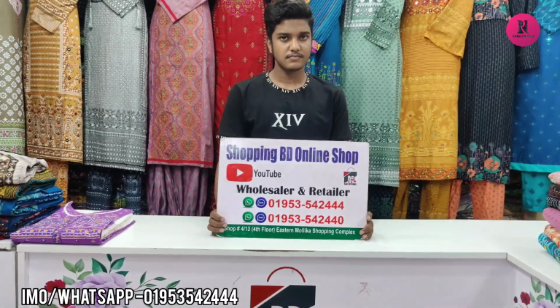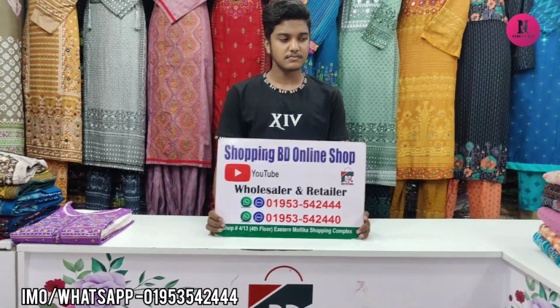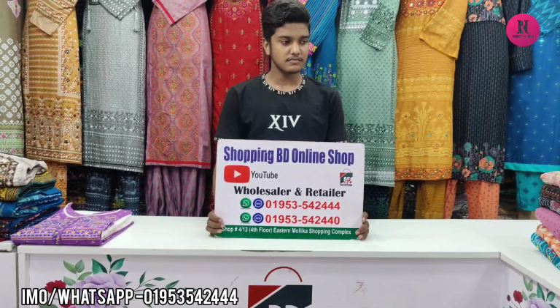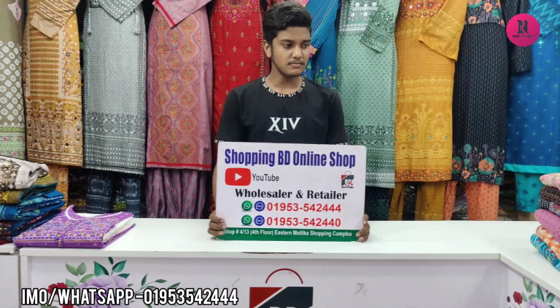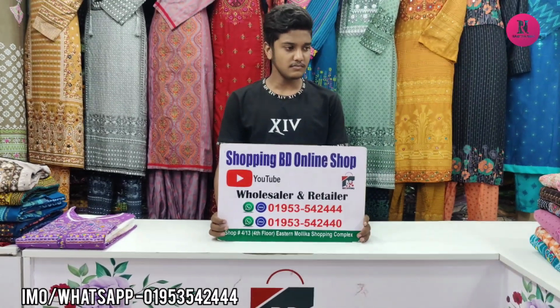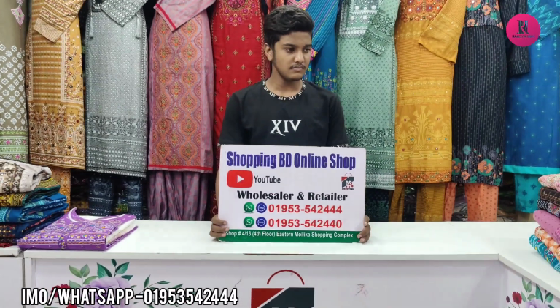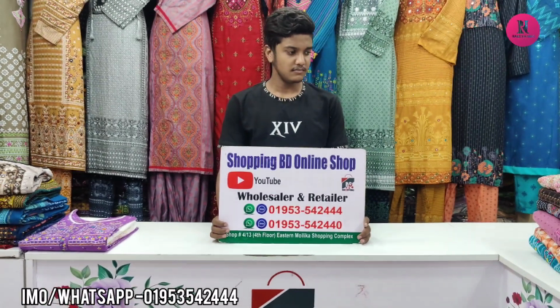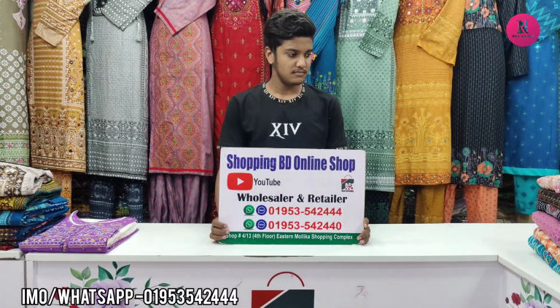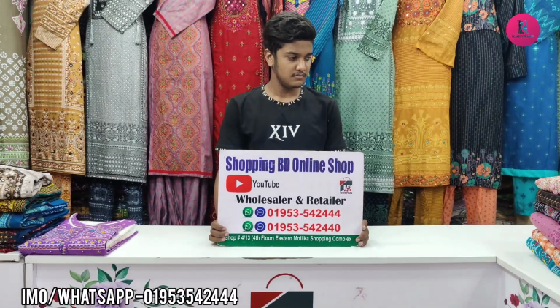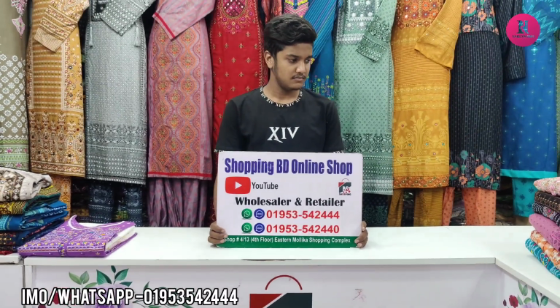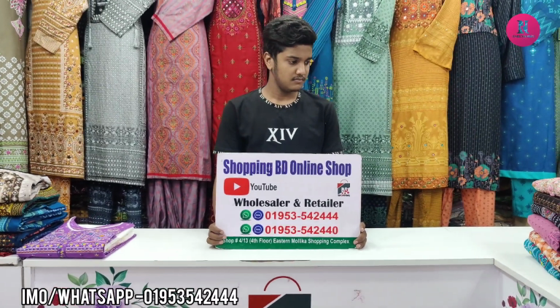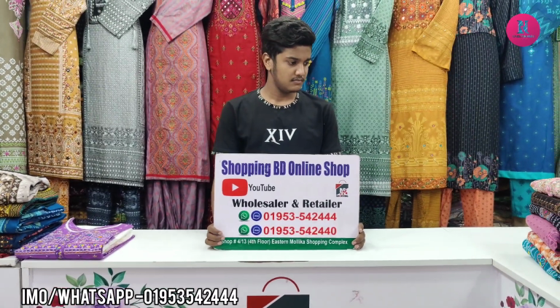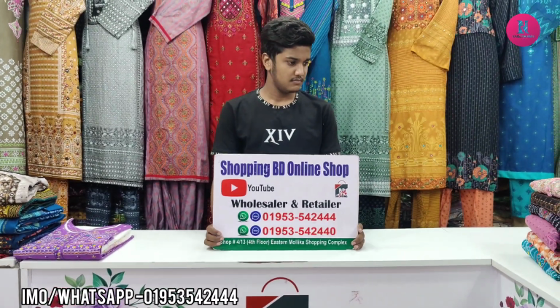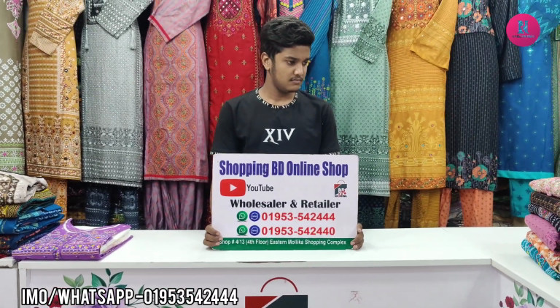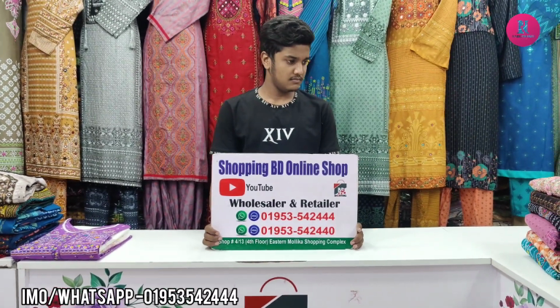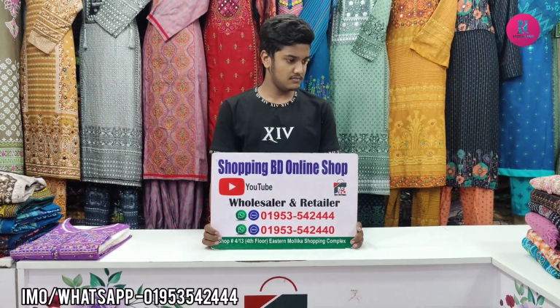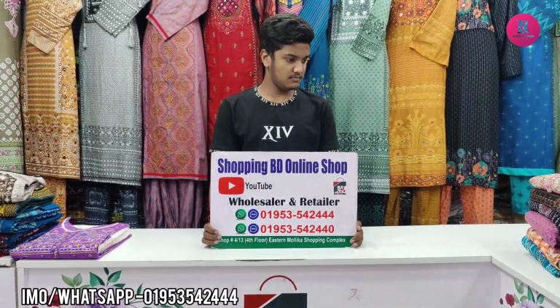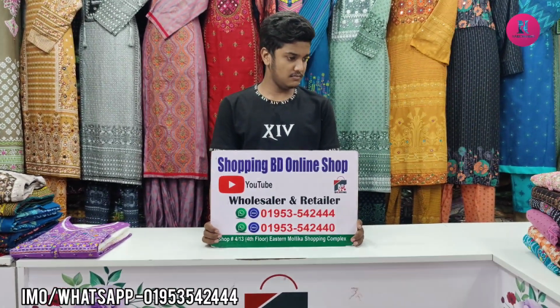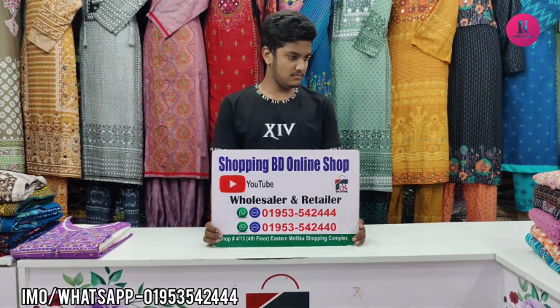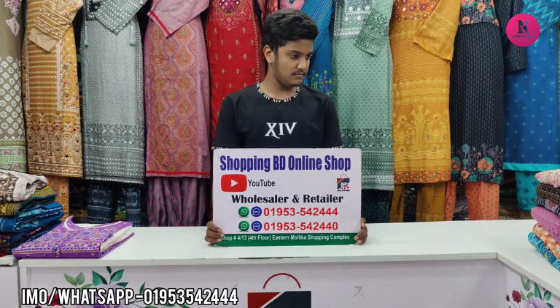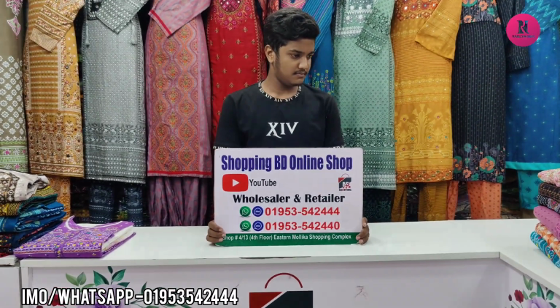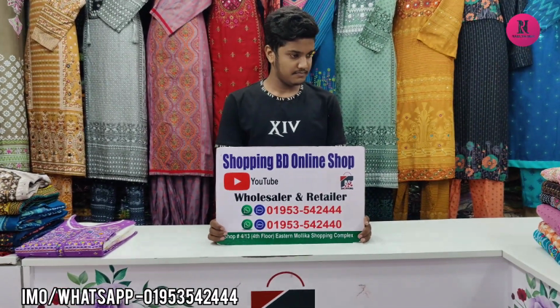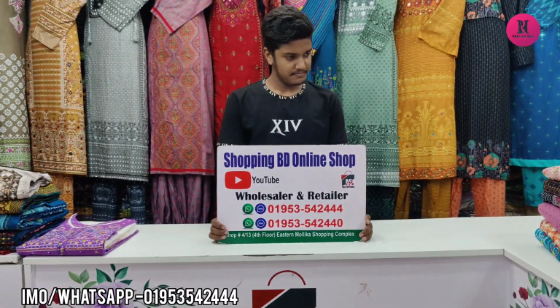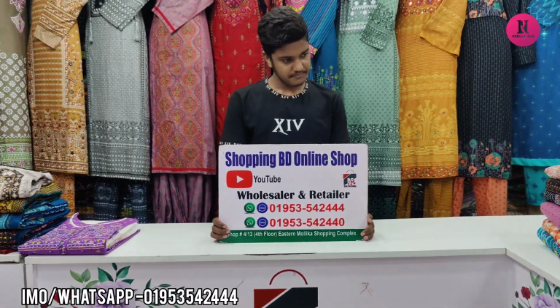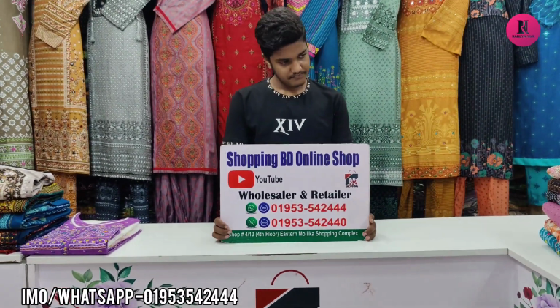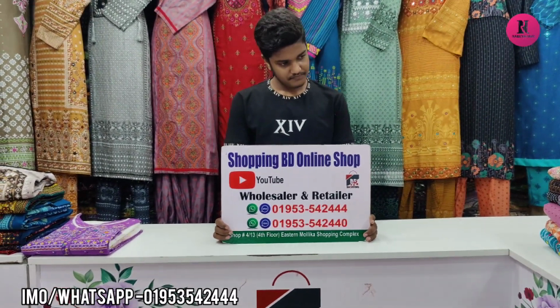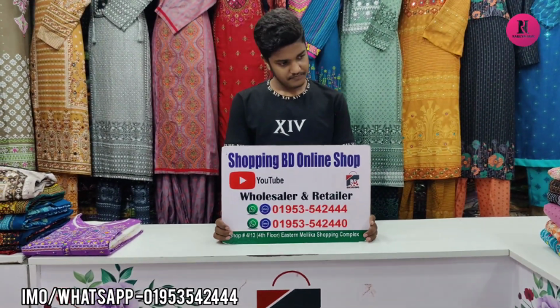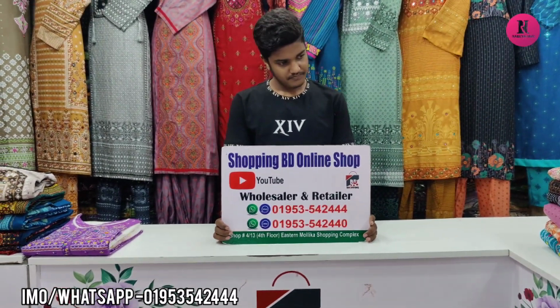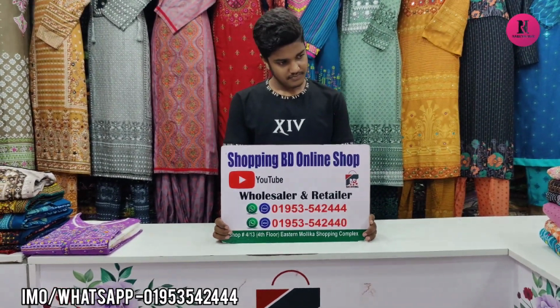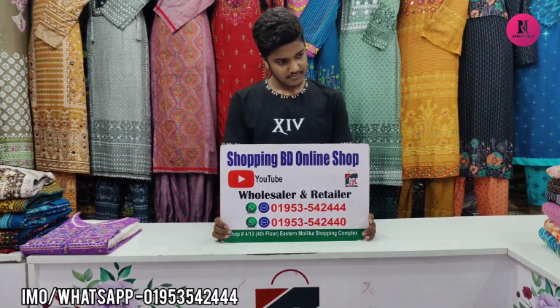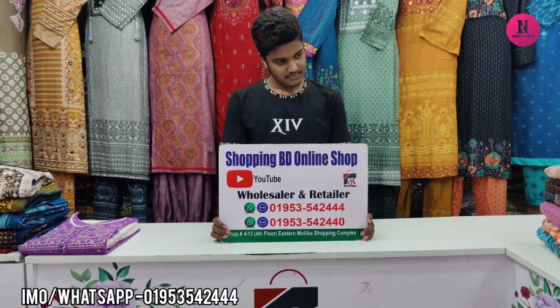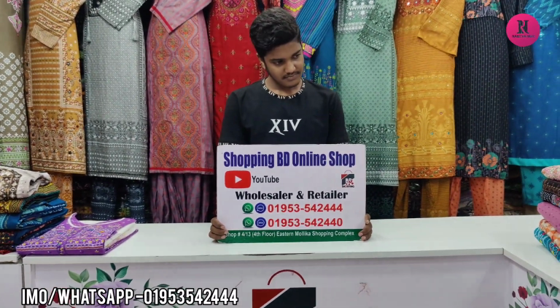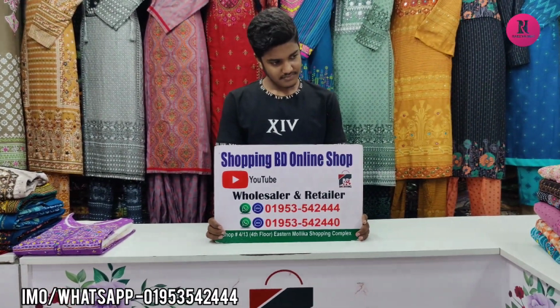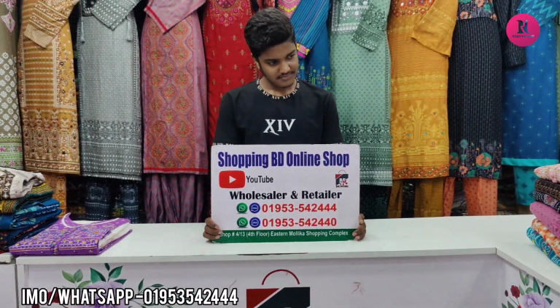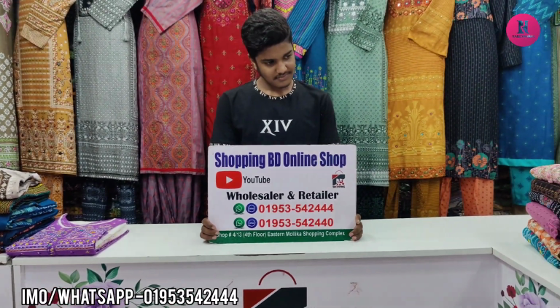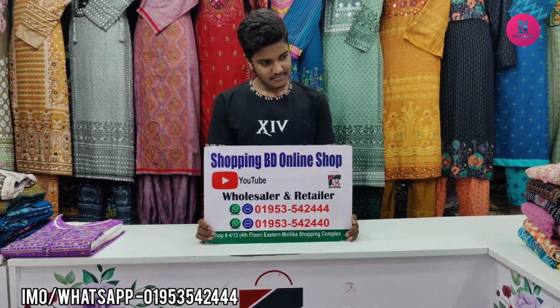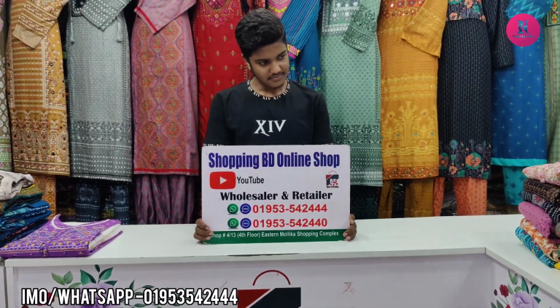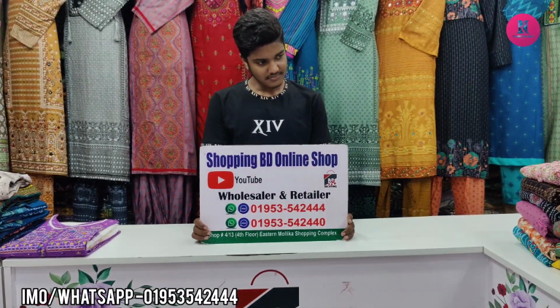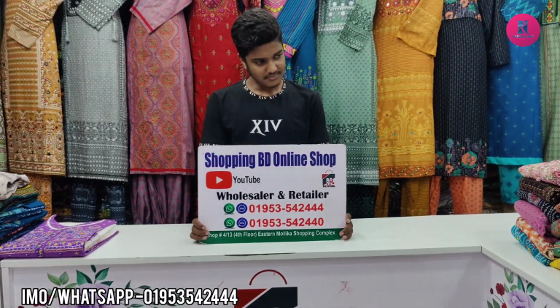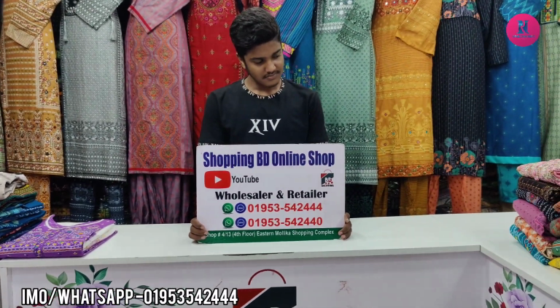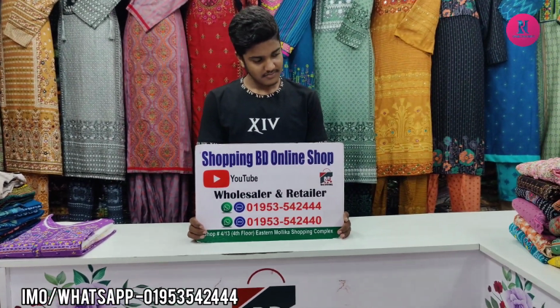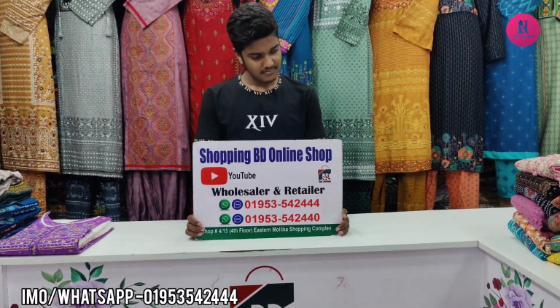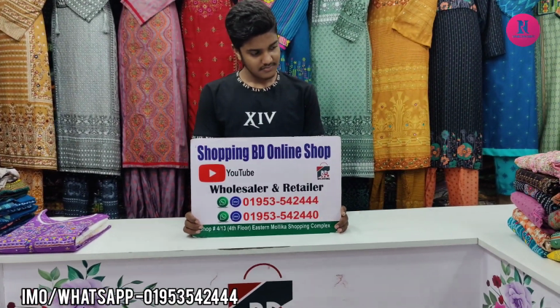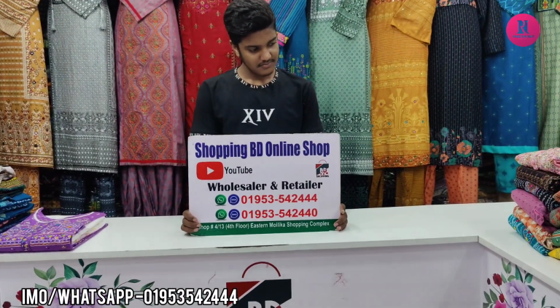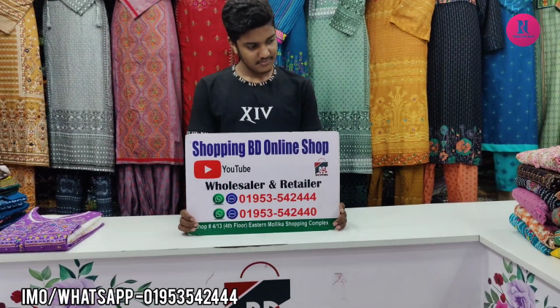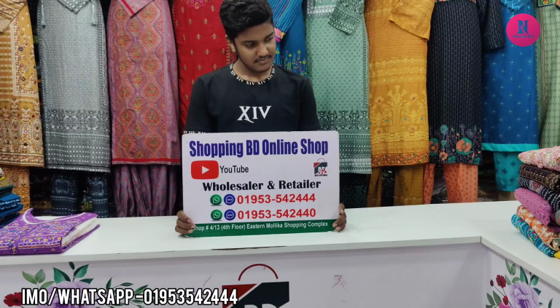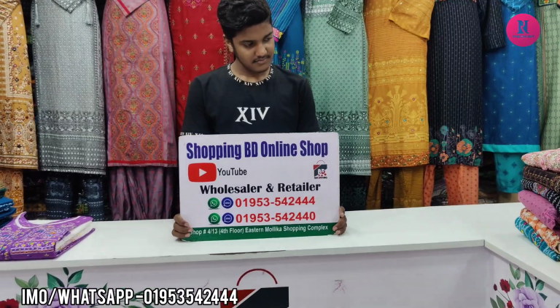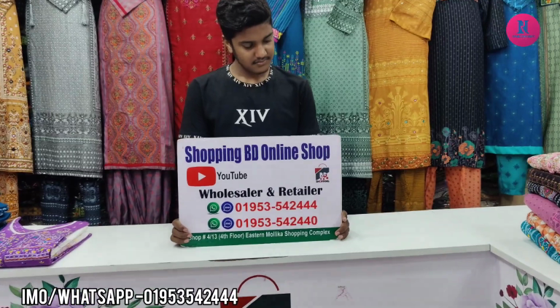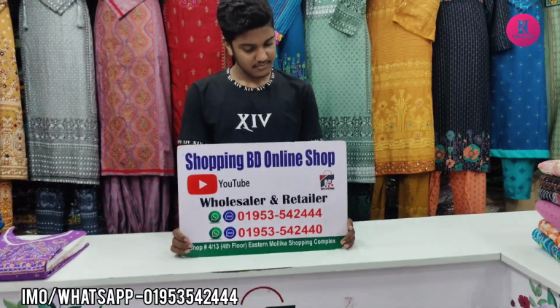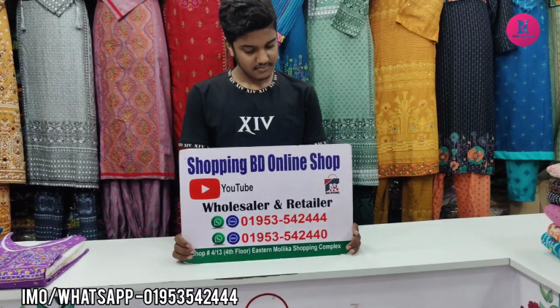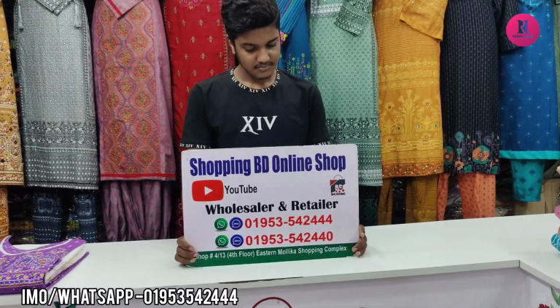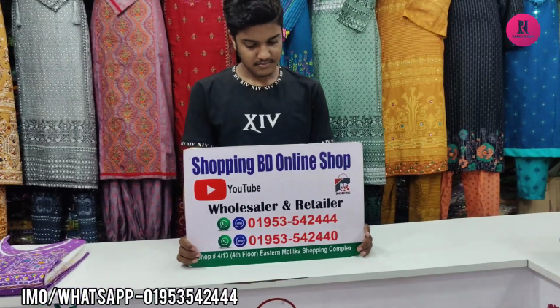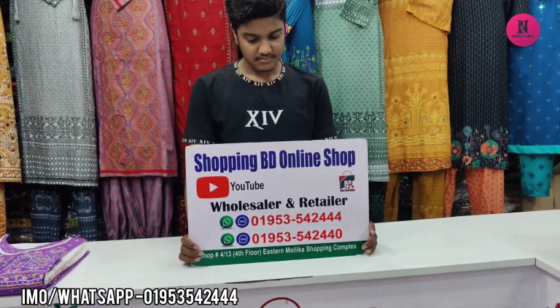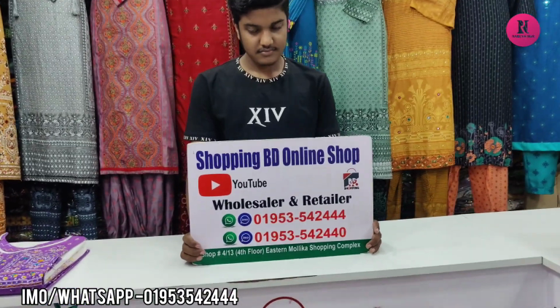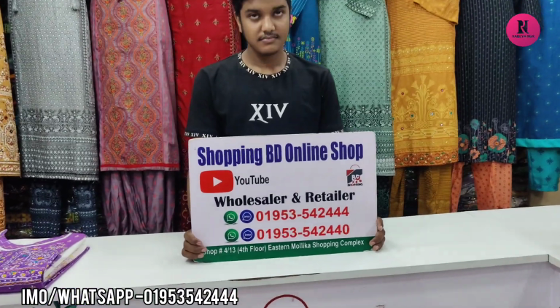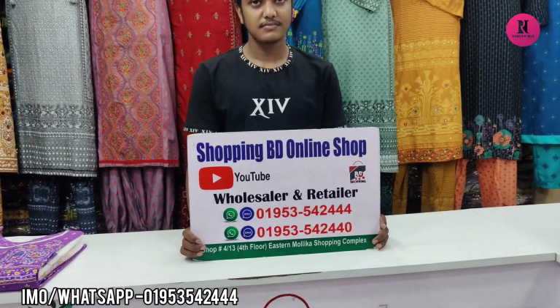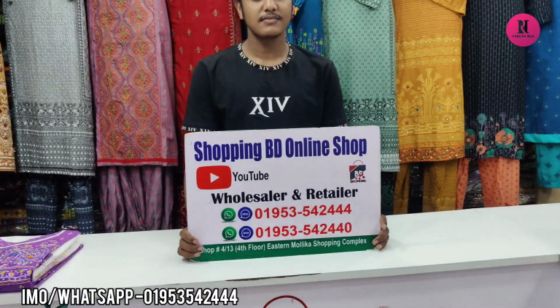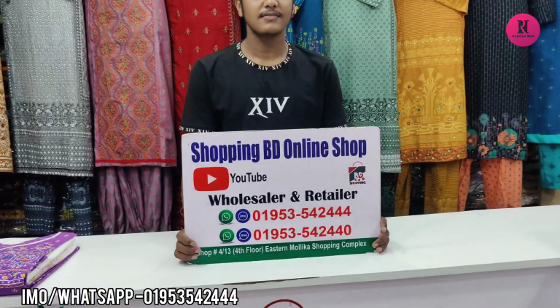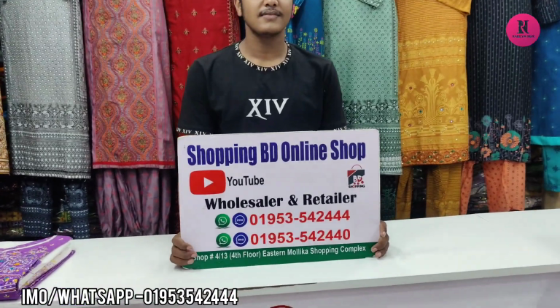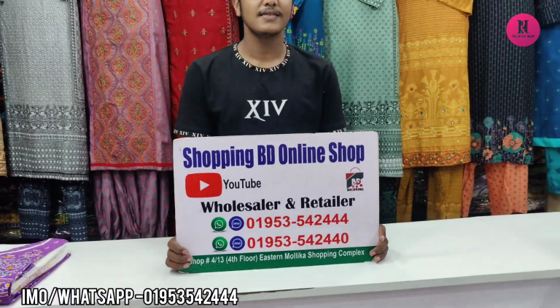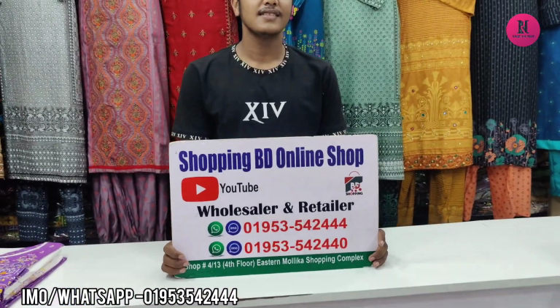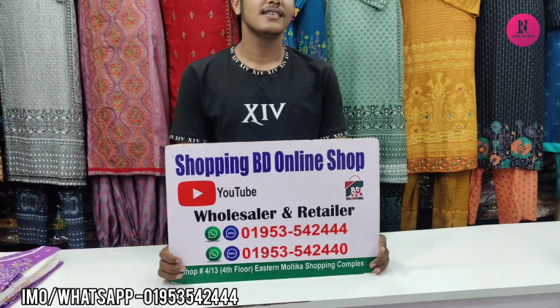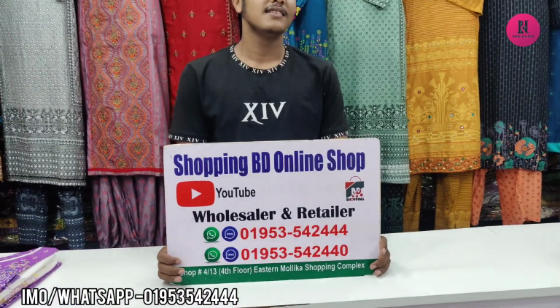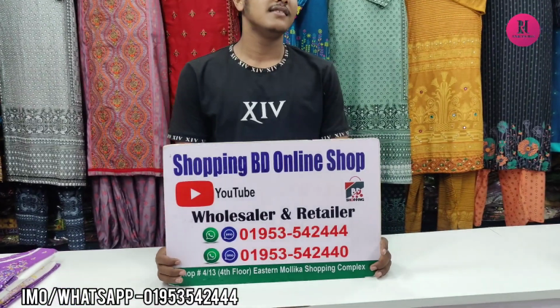Hello friends, asalamu alaikum. I am looking for a cotton ready material. I am looking for a shopping video, online shop. This is the shopping shop.